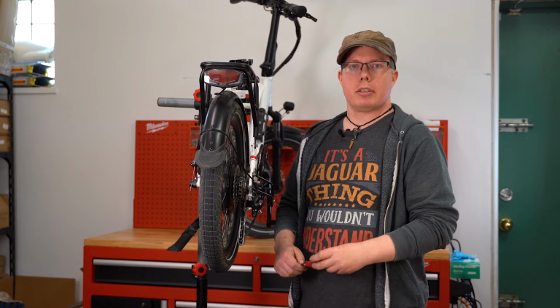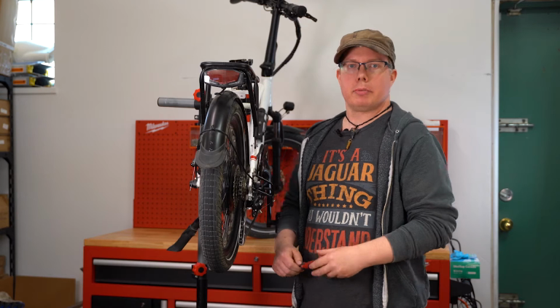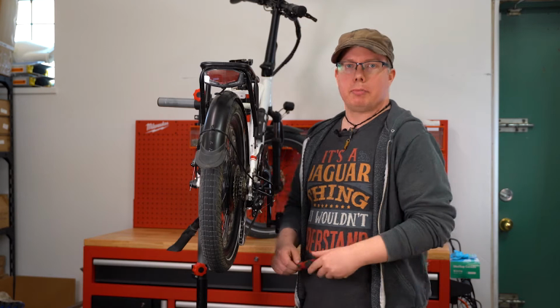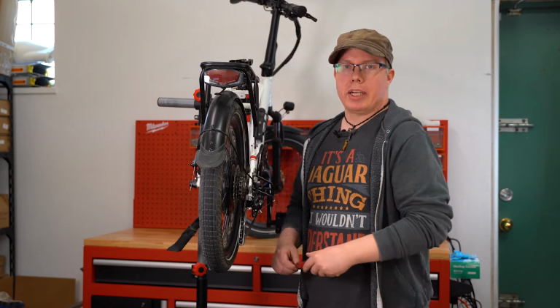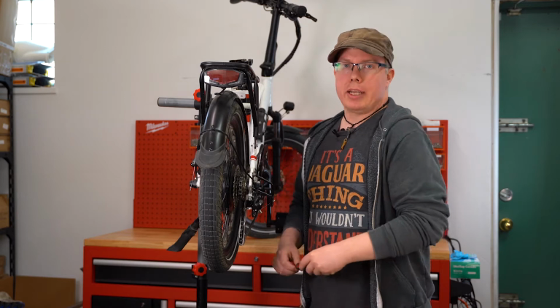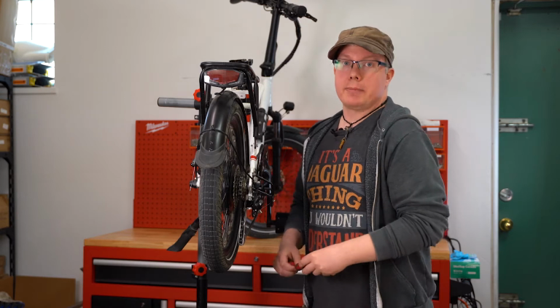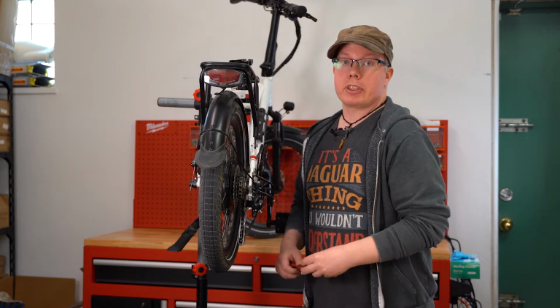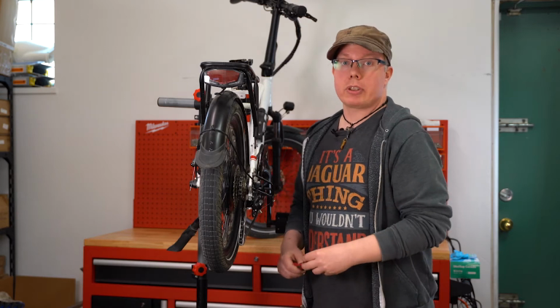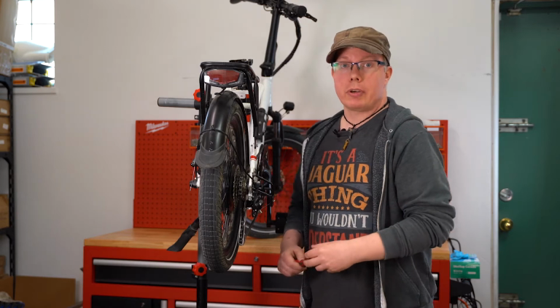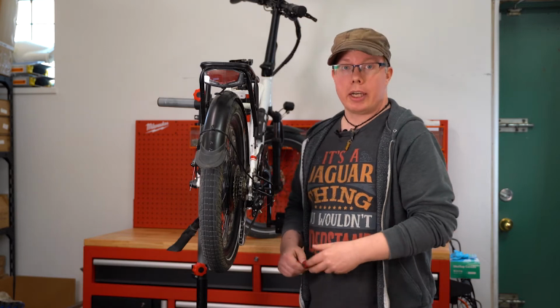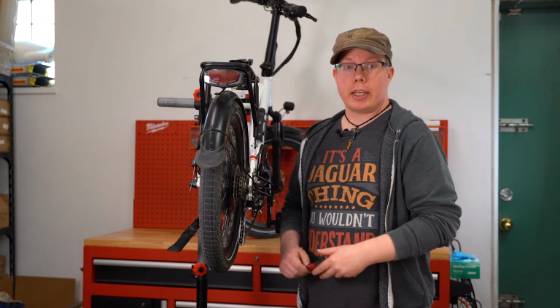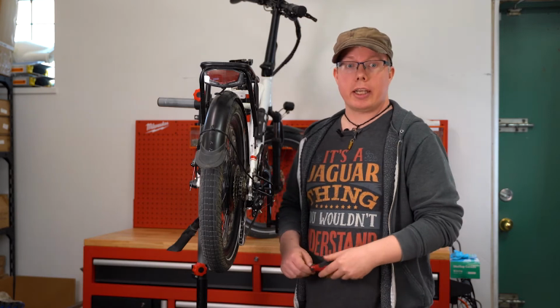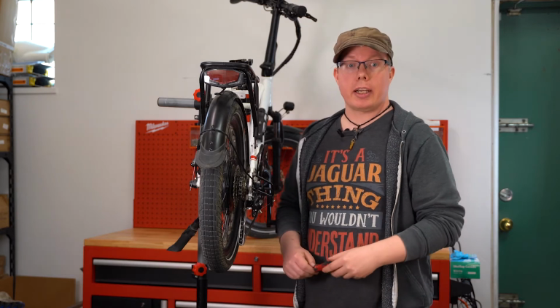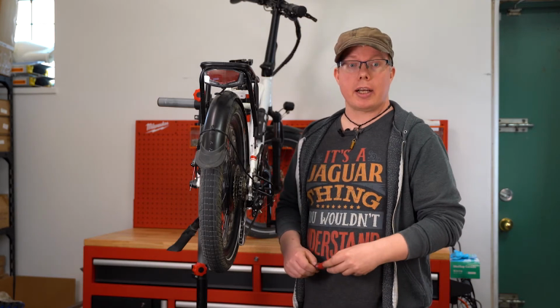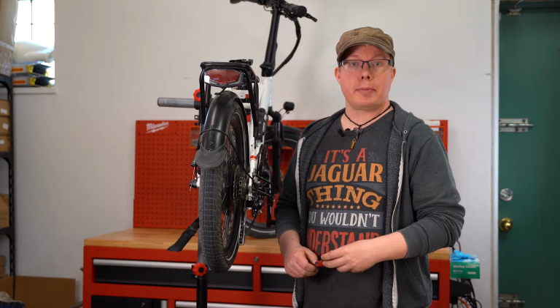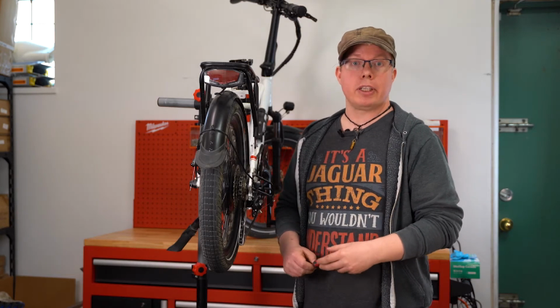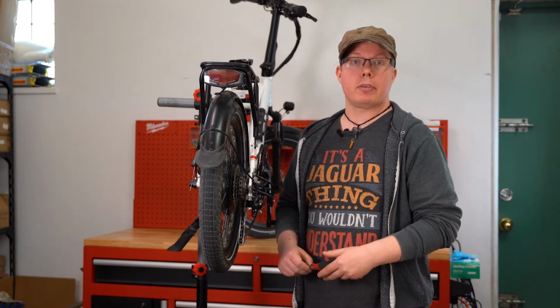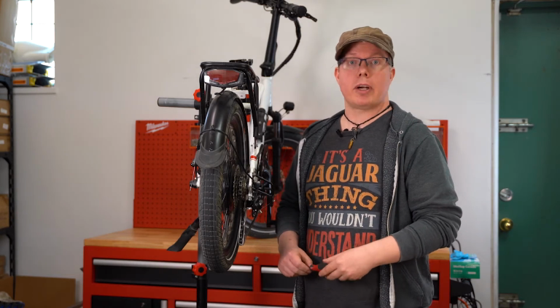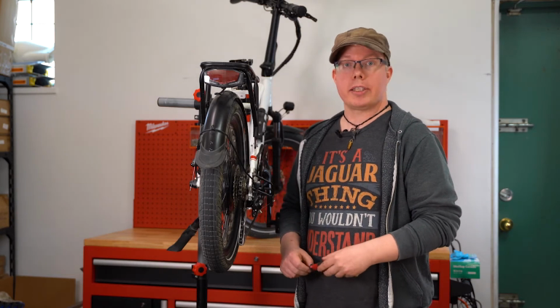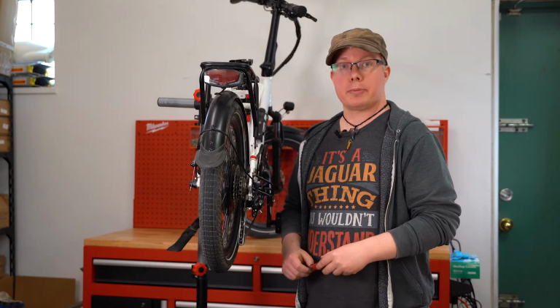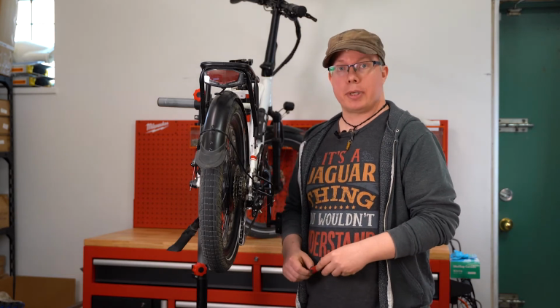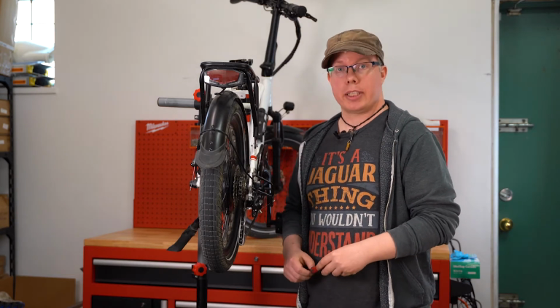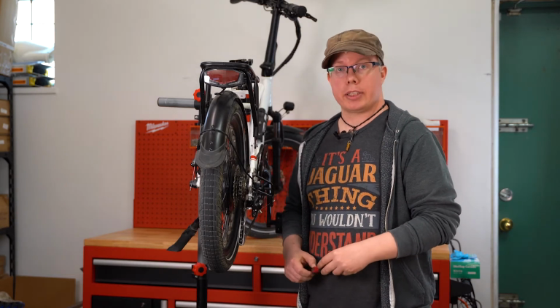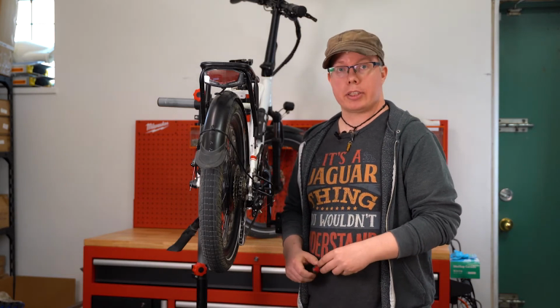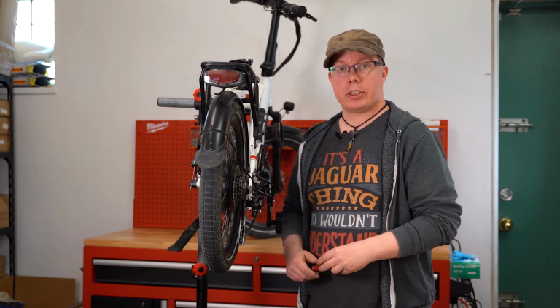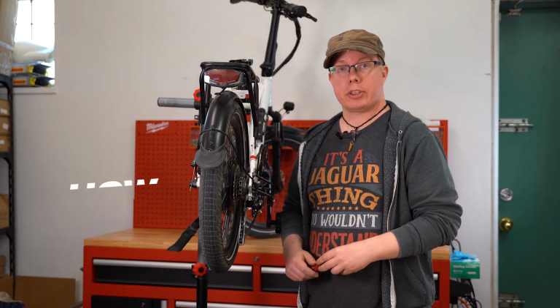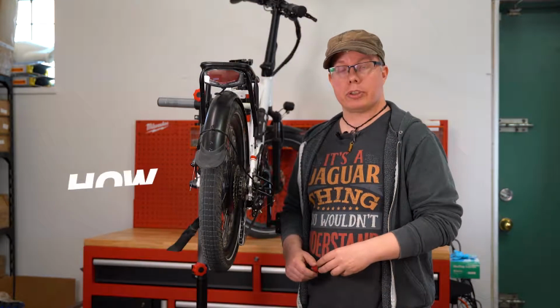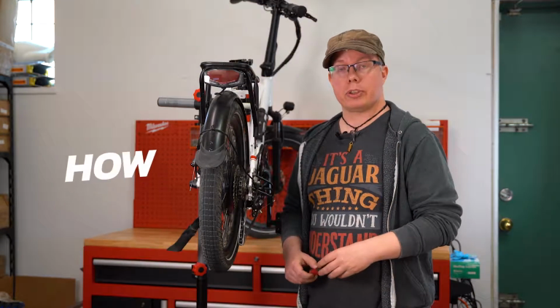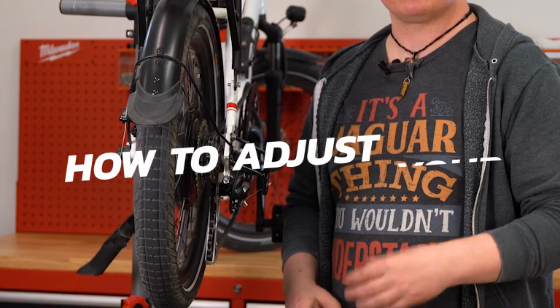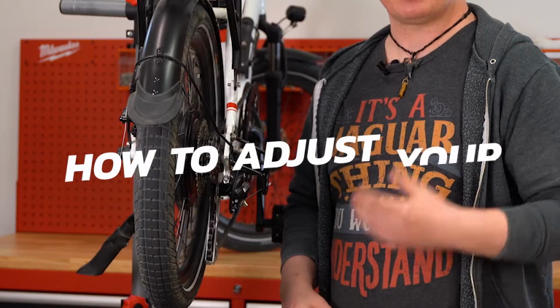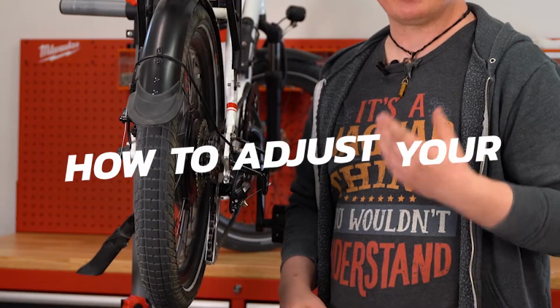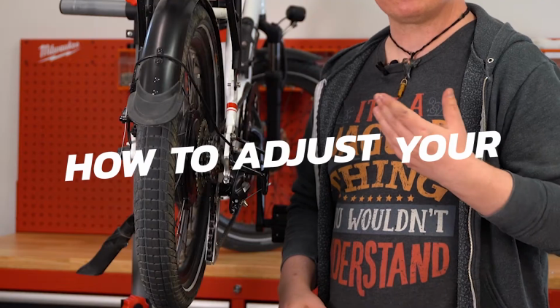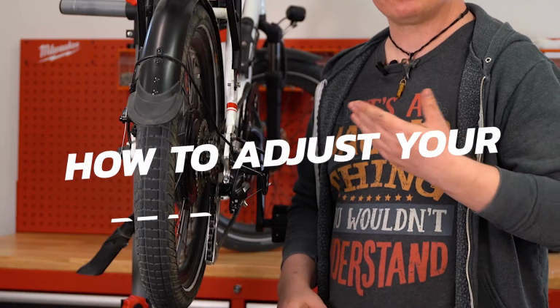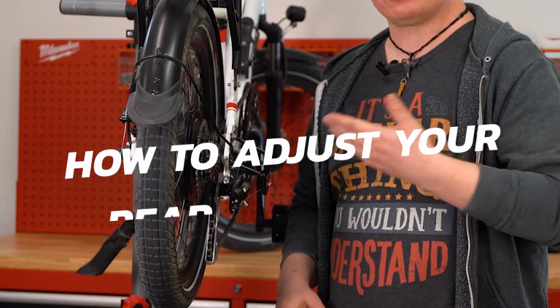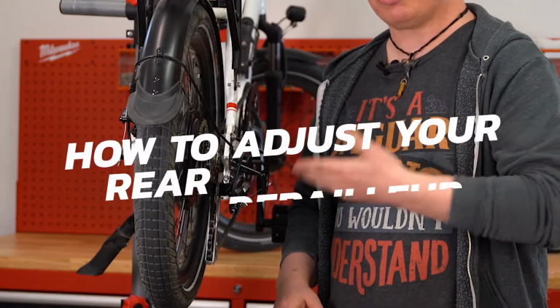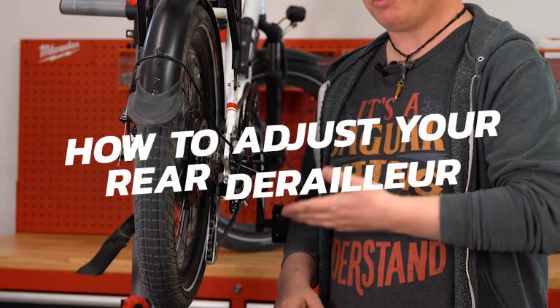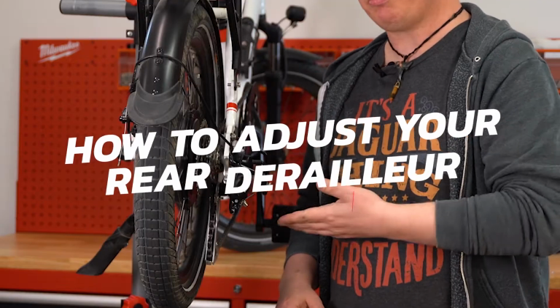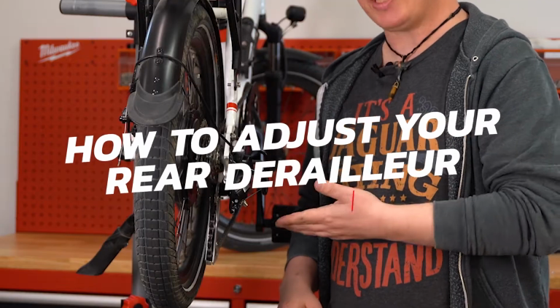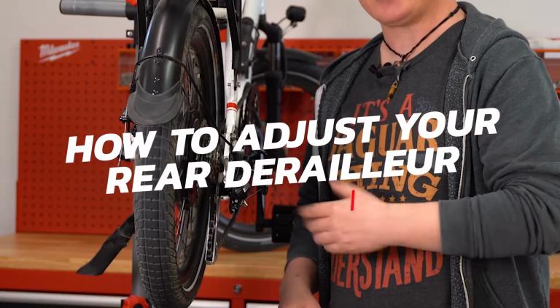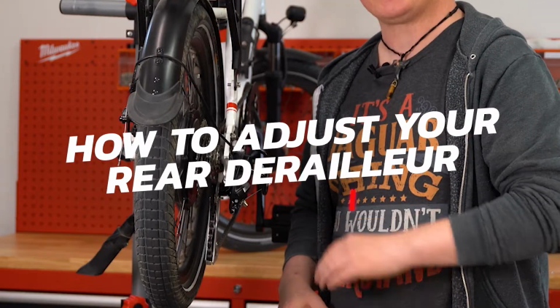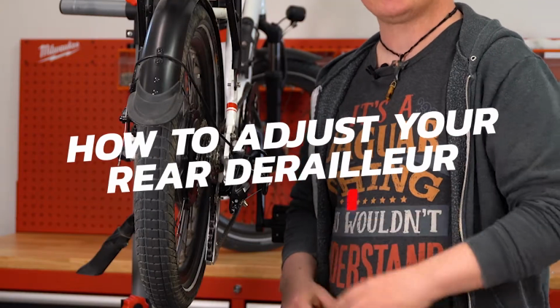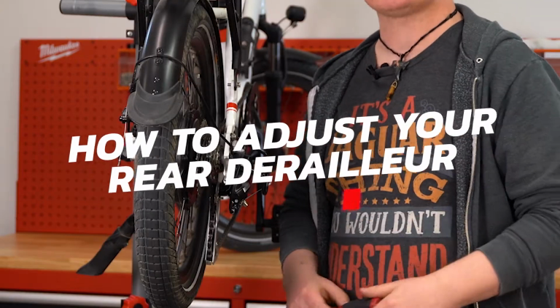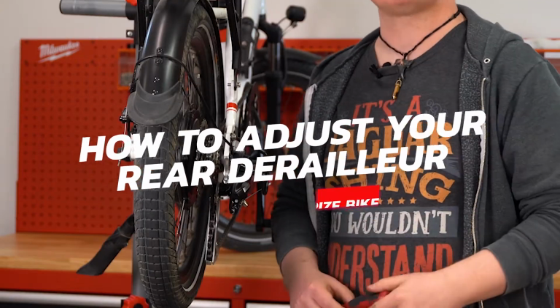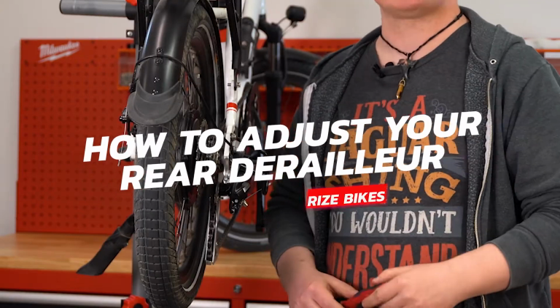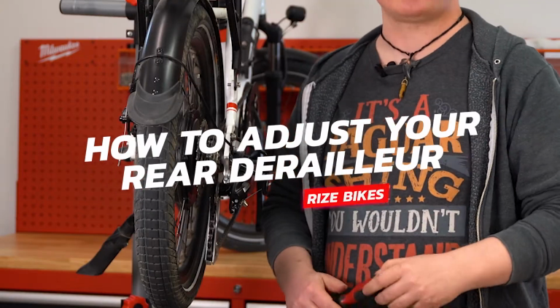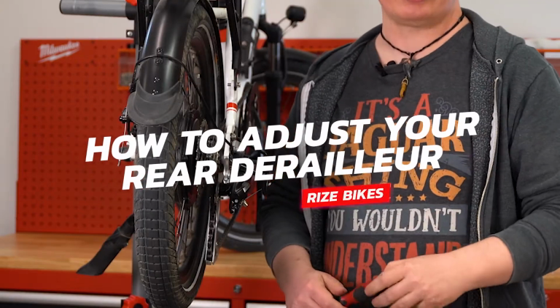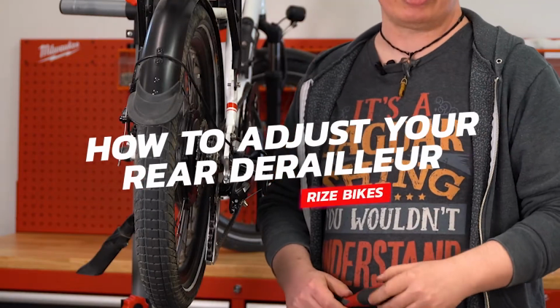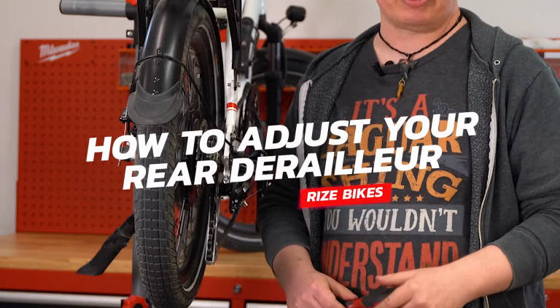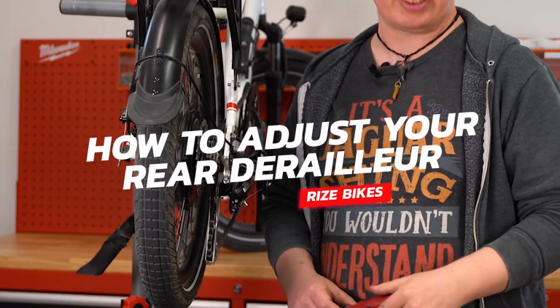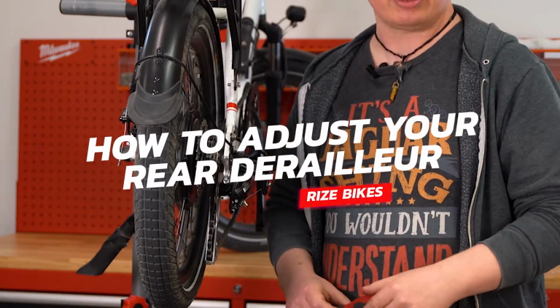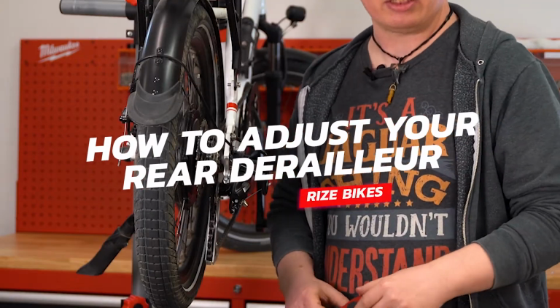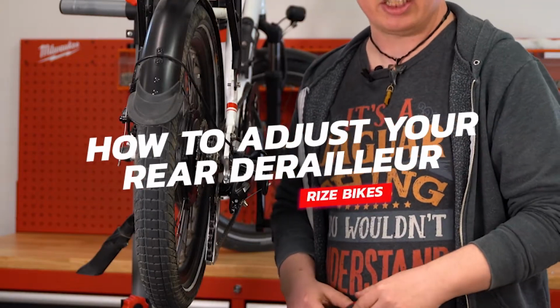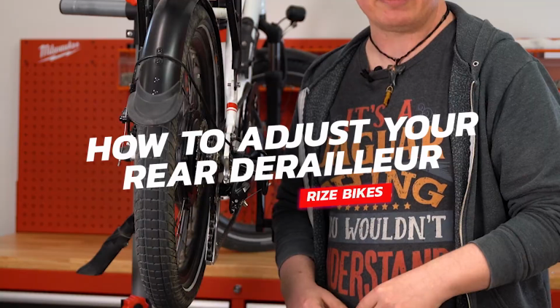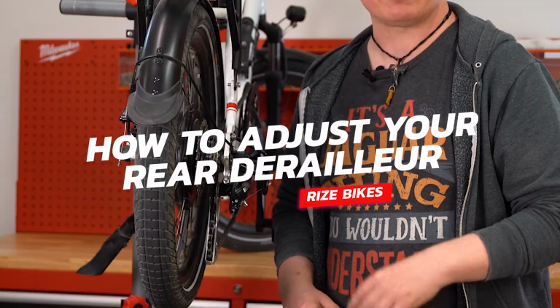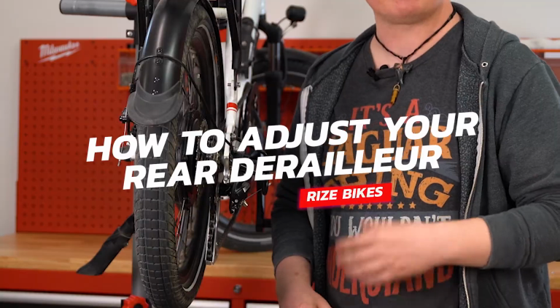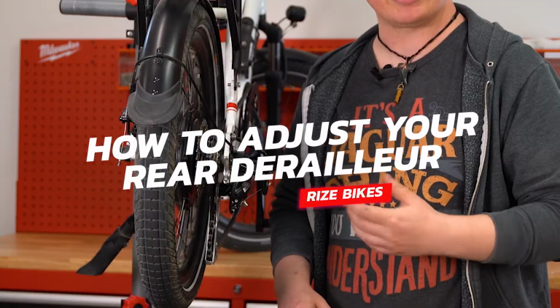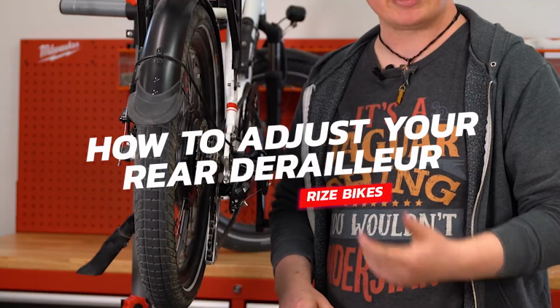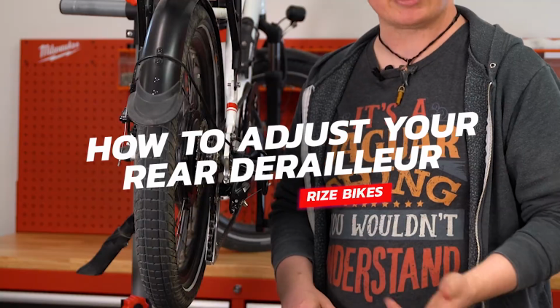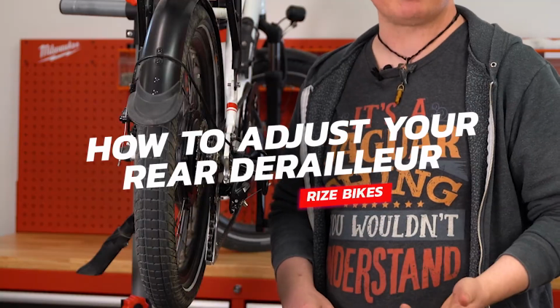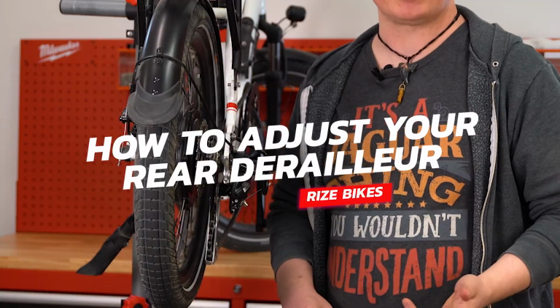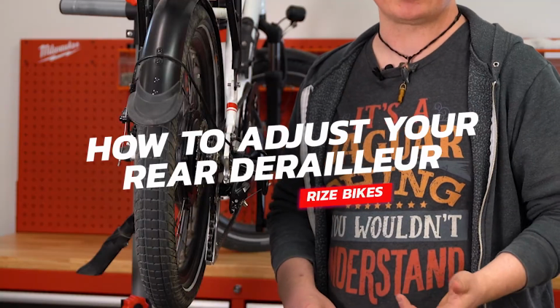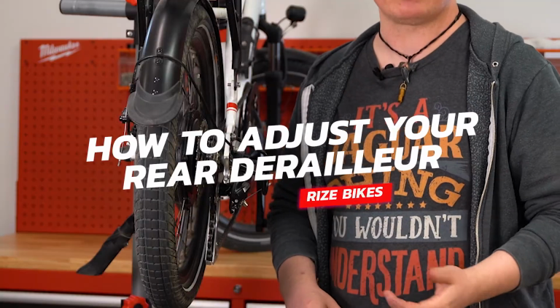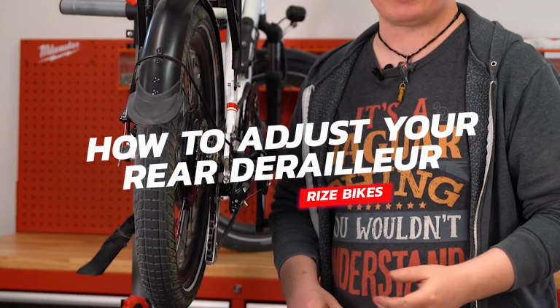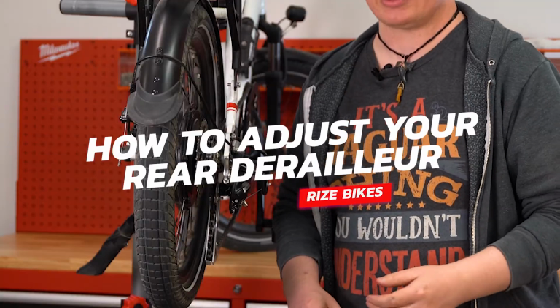My name is Craig and I'm here at Rise Bikes to show you how to make adjustments to your derailleur if you're finding it being noisy.